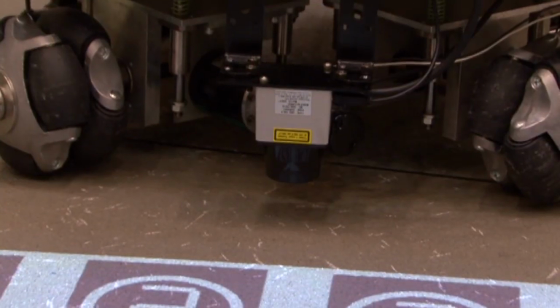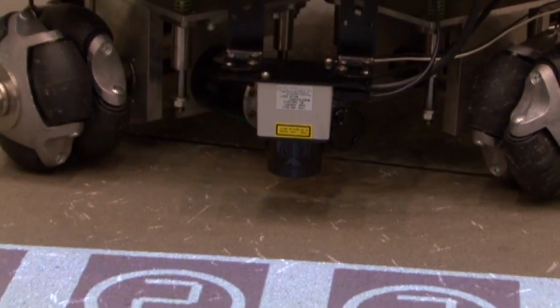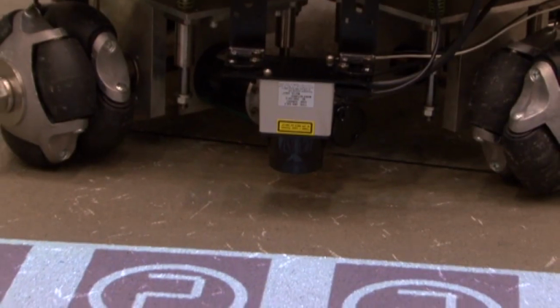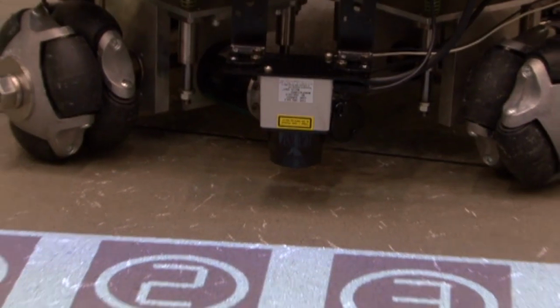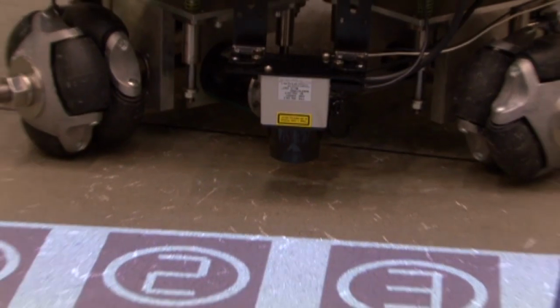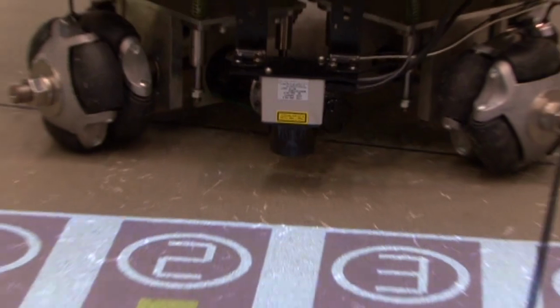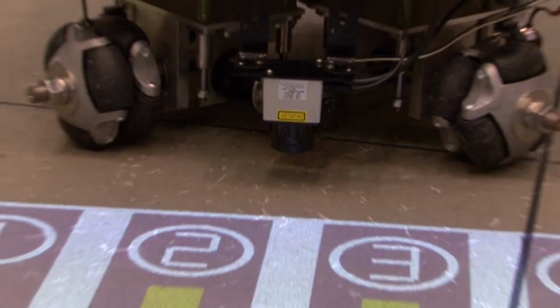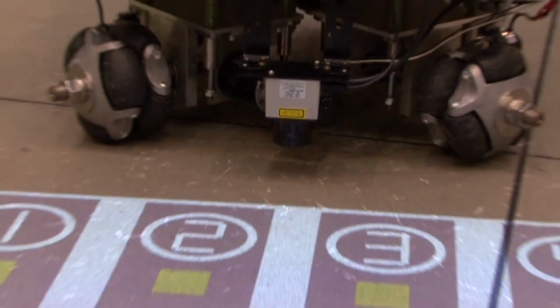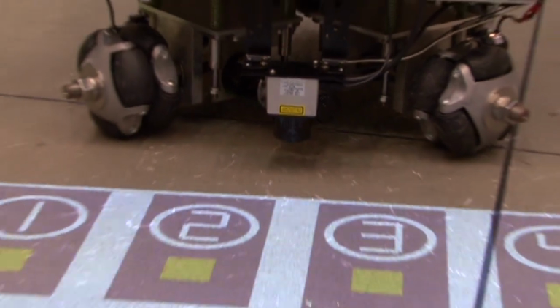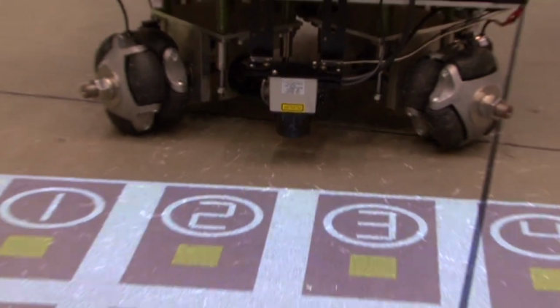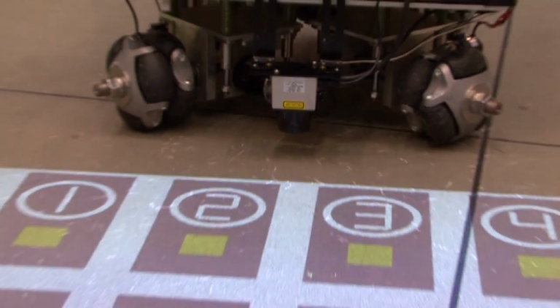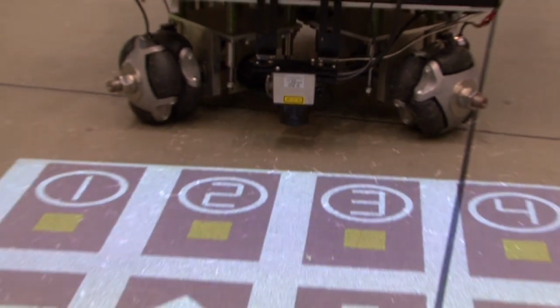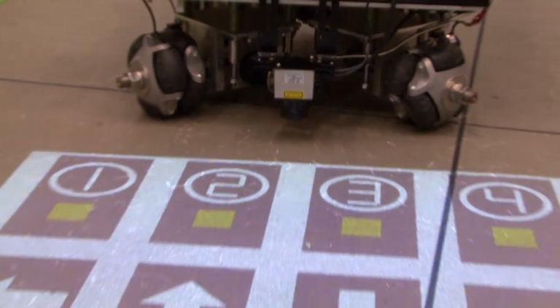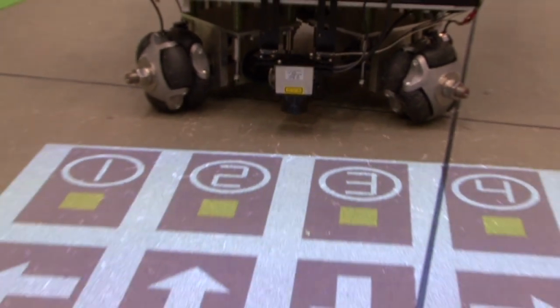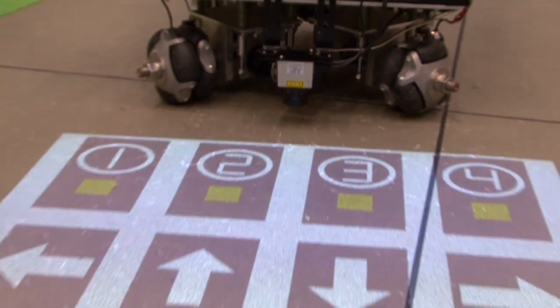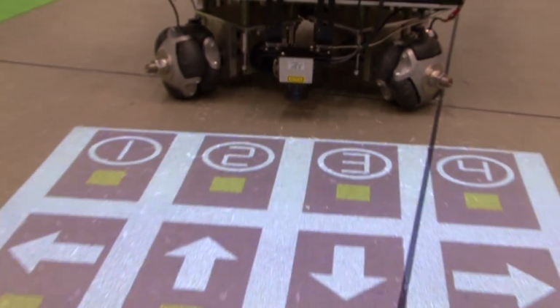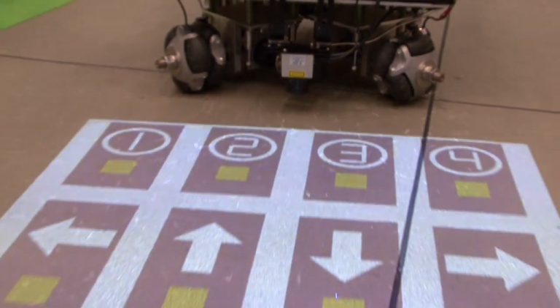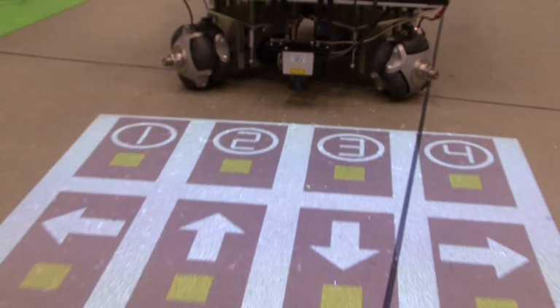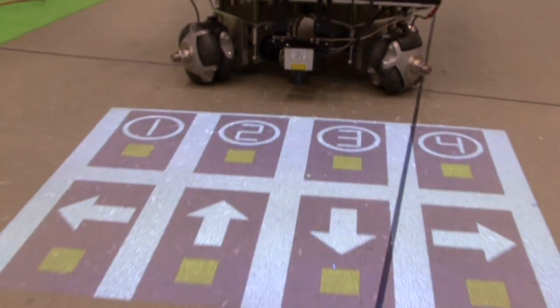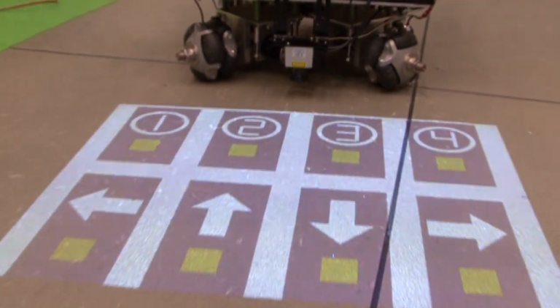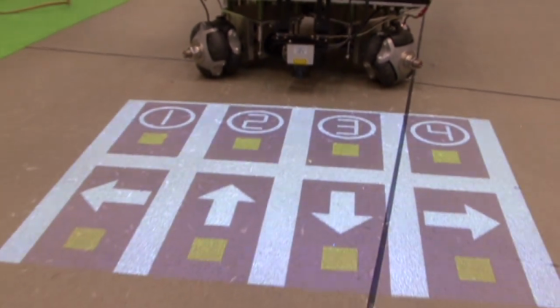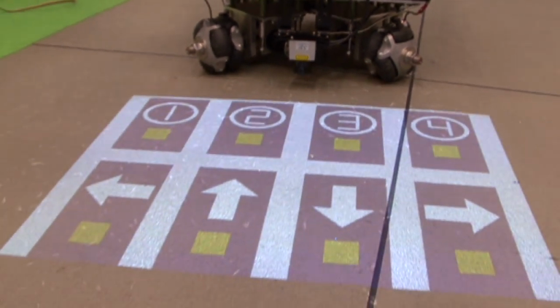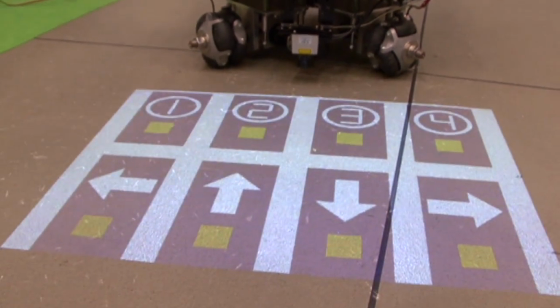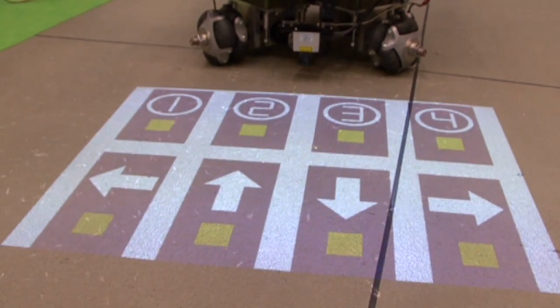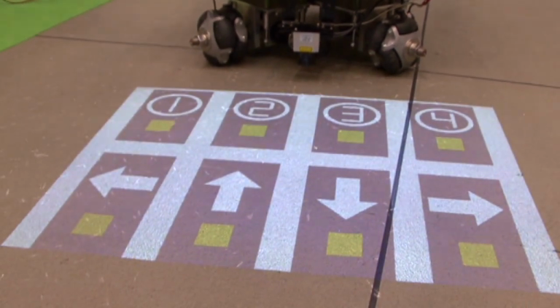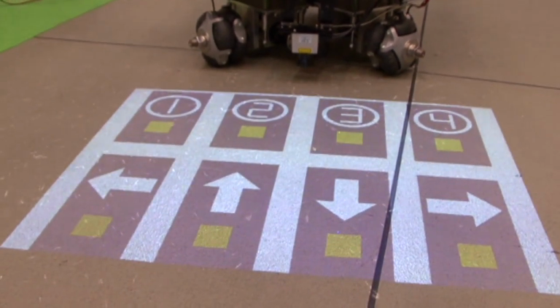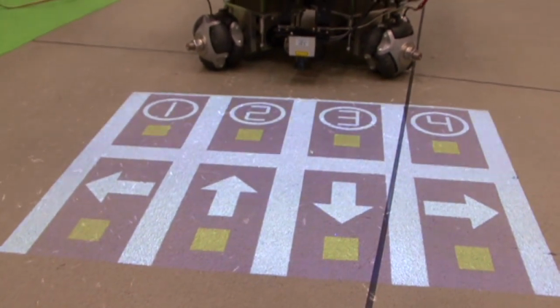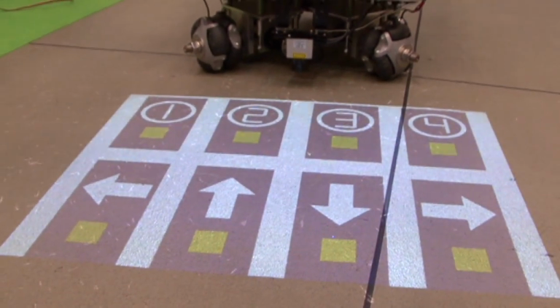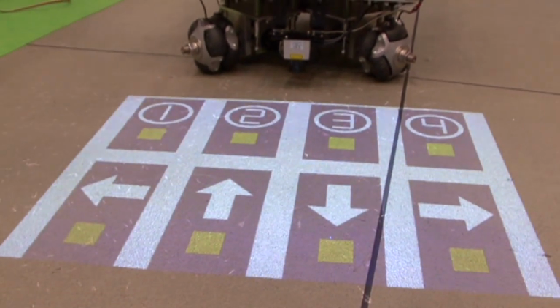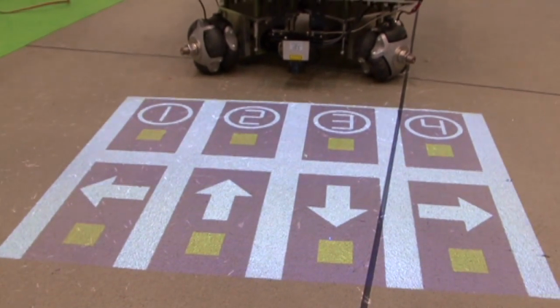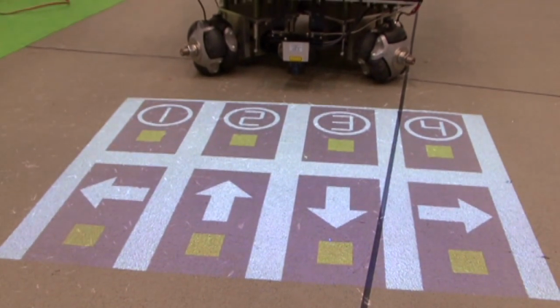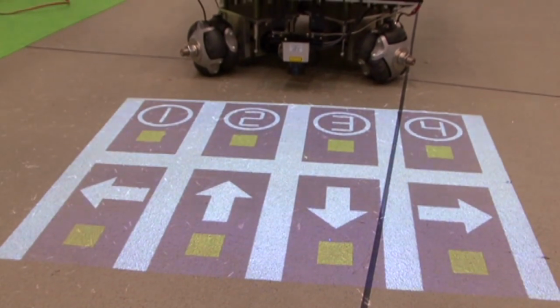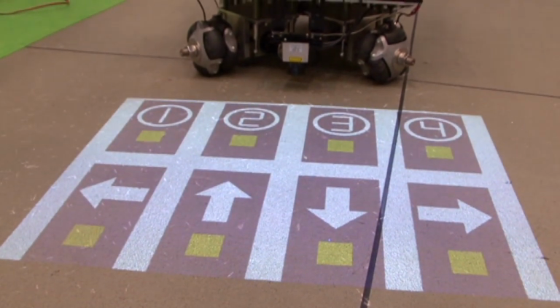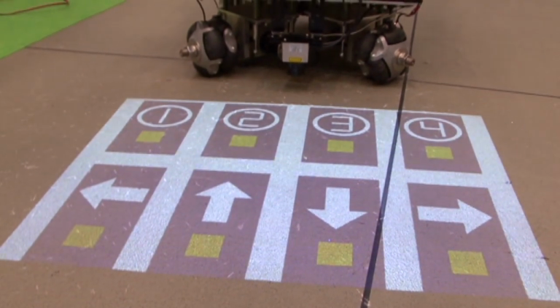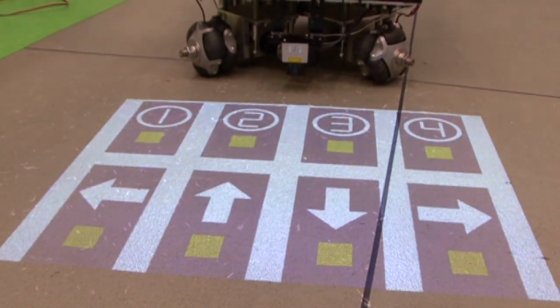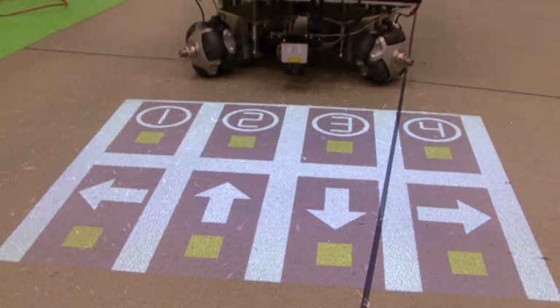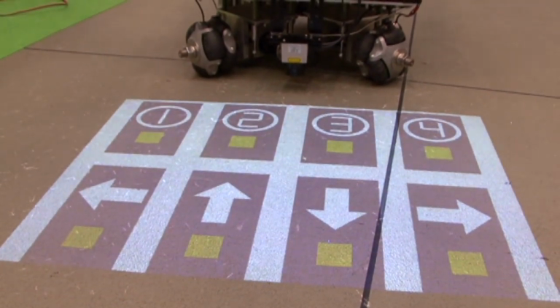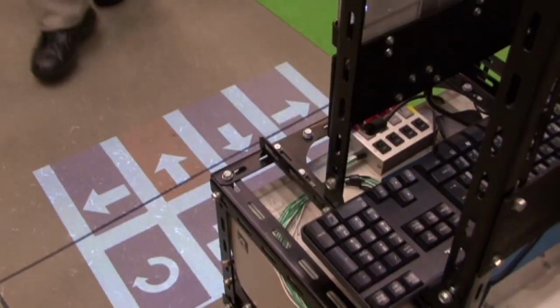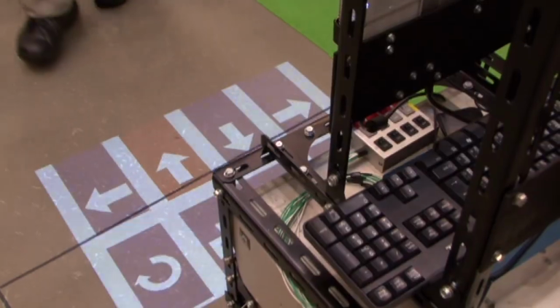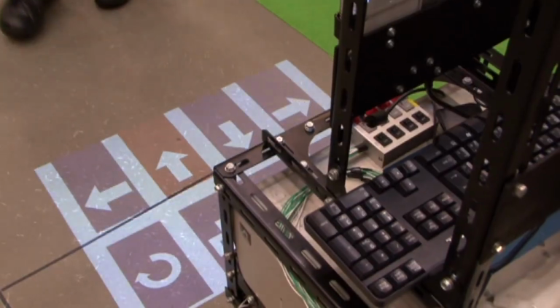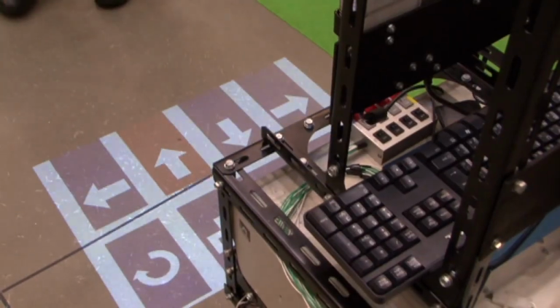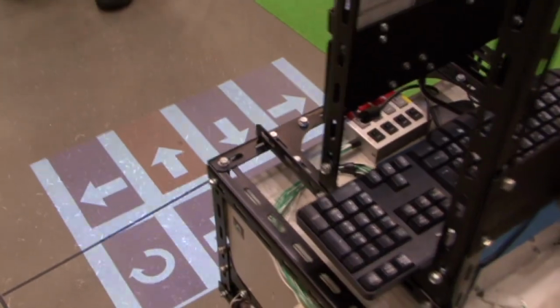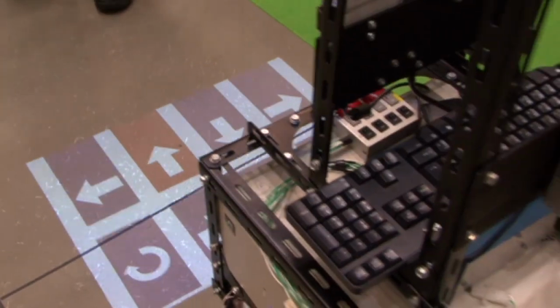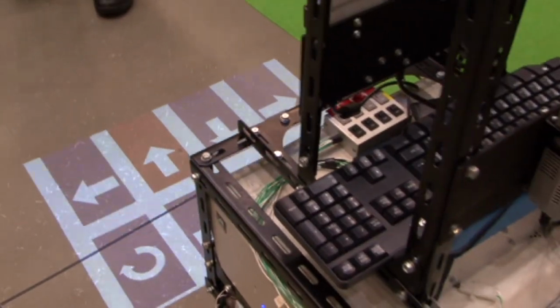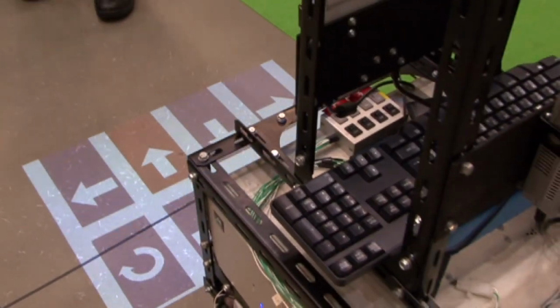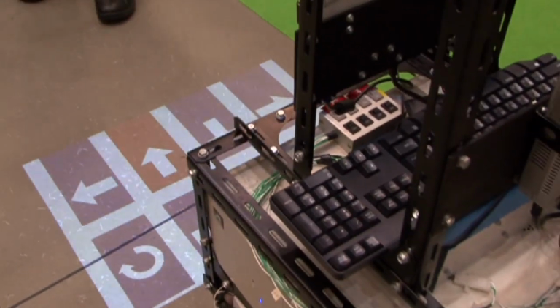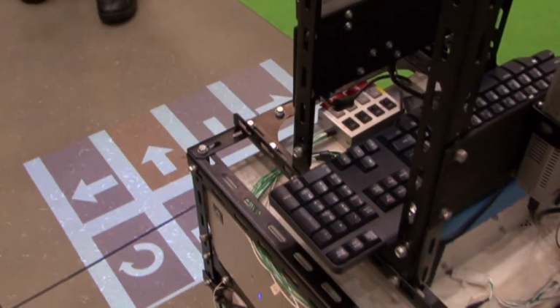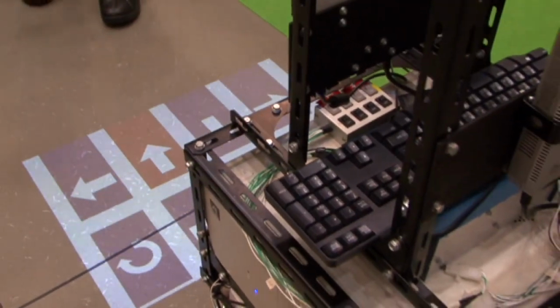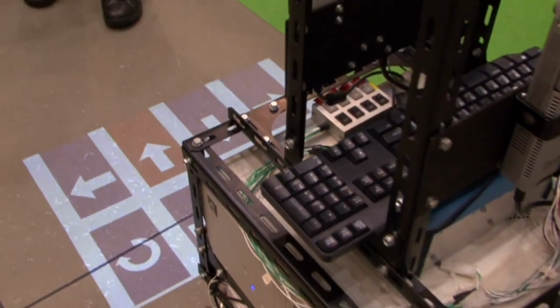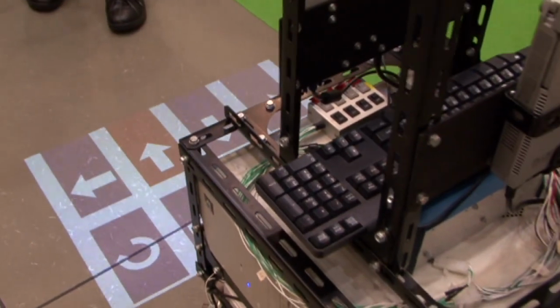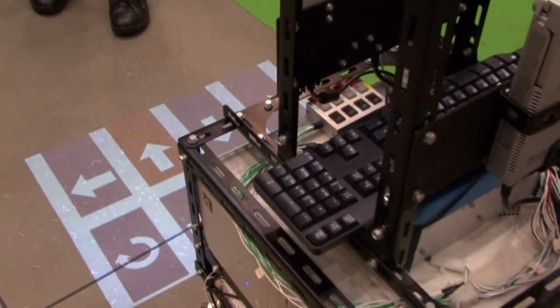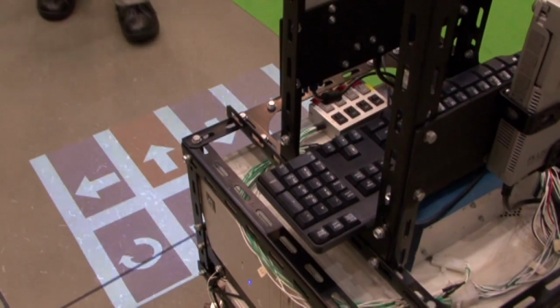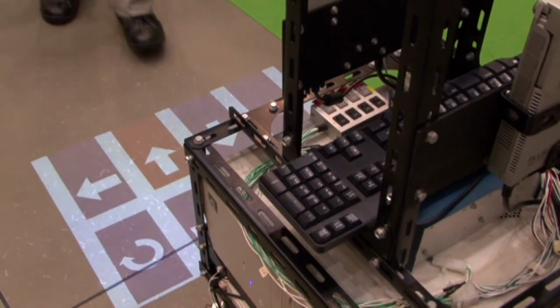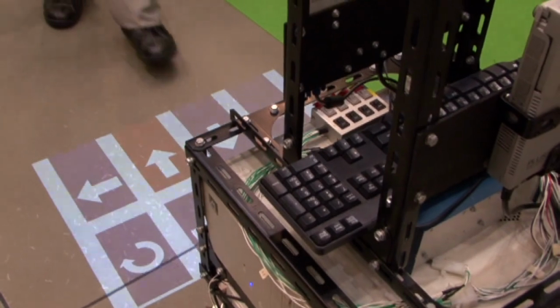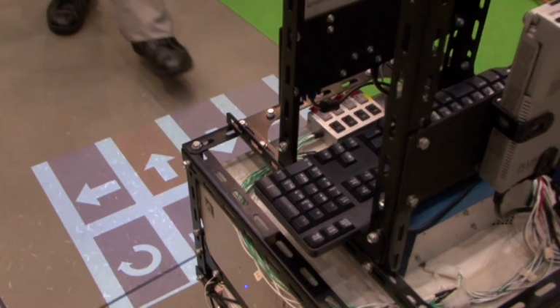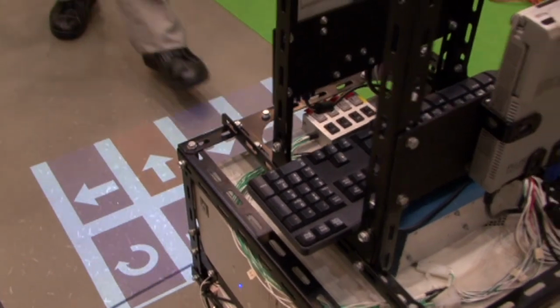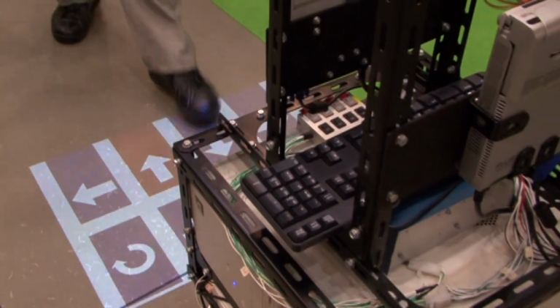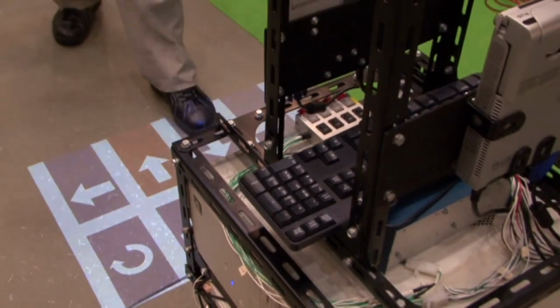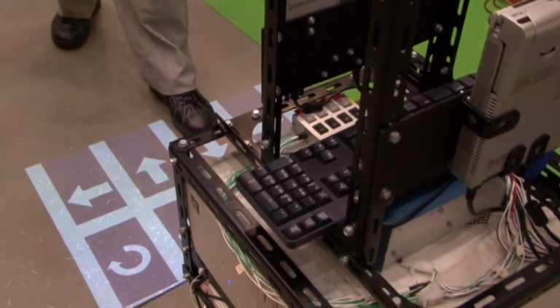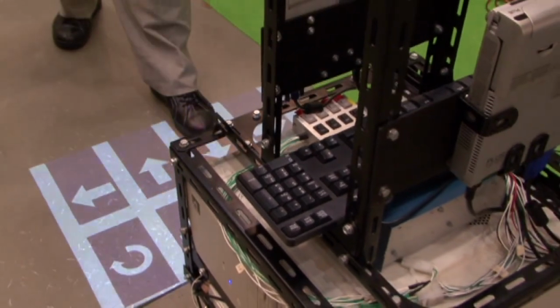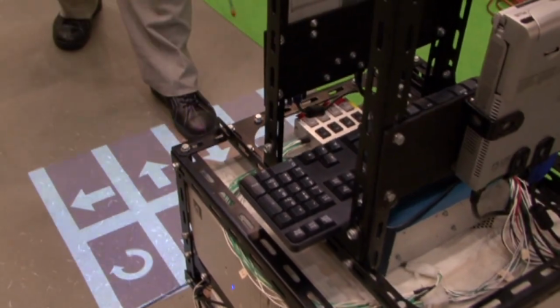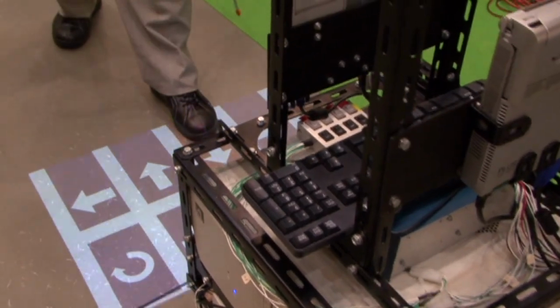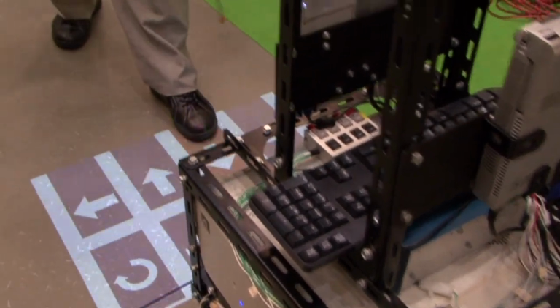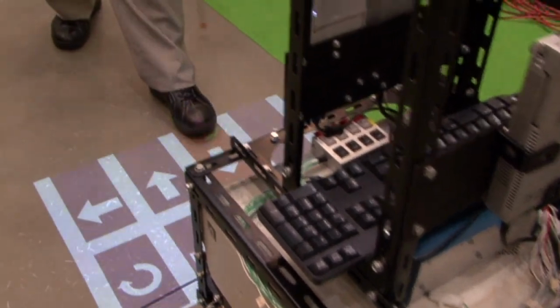Icons make it easy for people with disabilities, the elderly, and foreigners to input instructions to the robot.